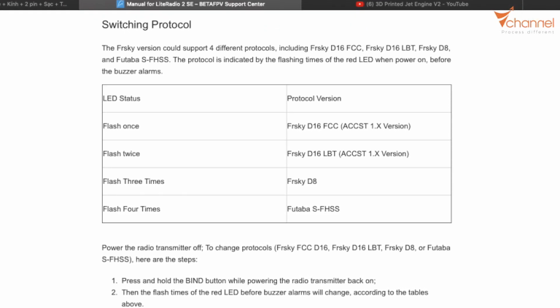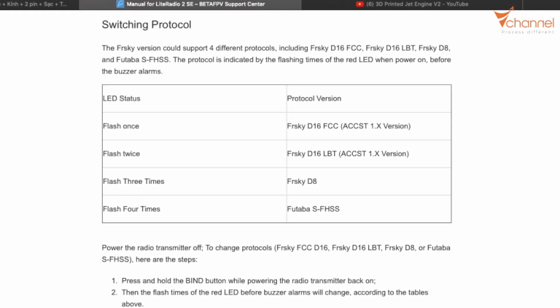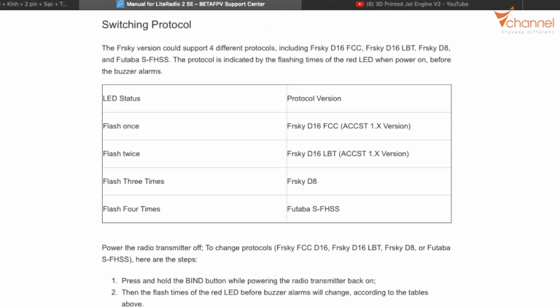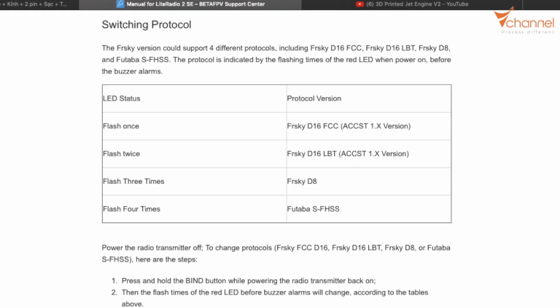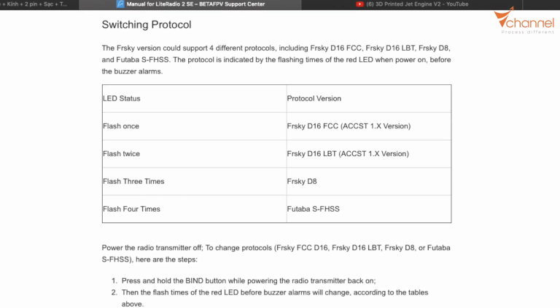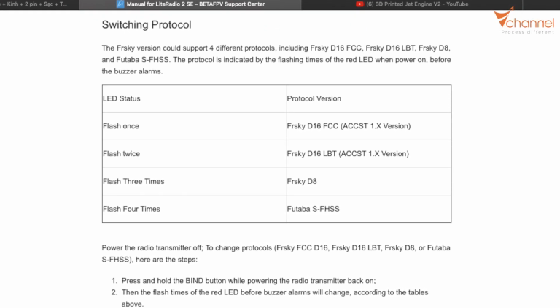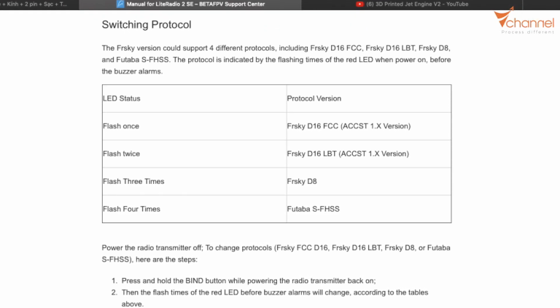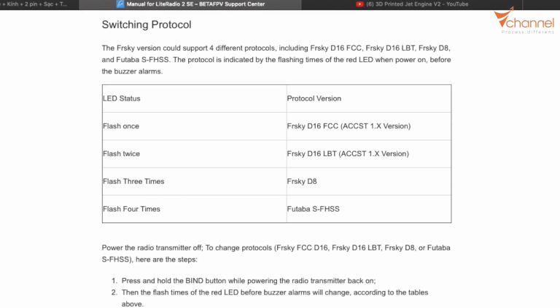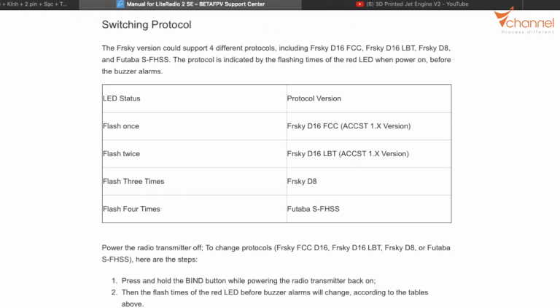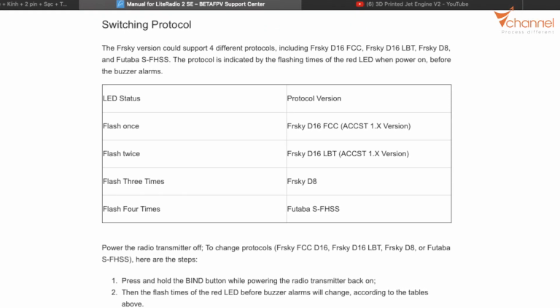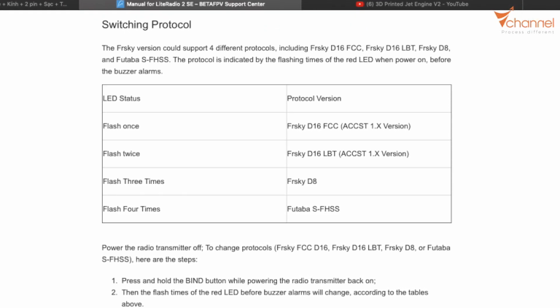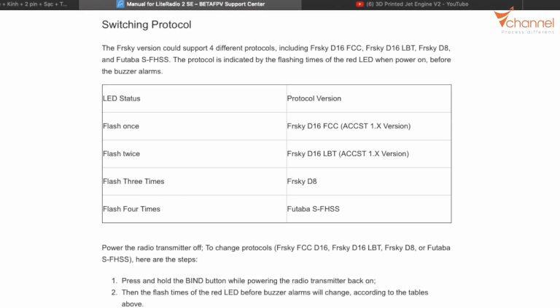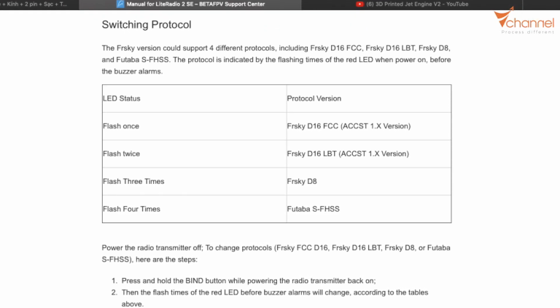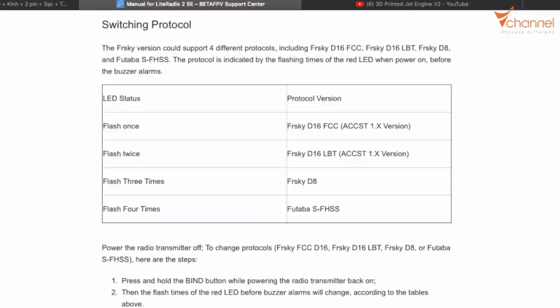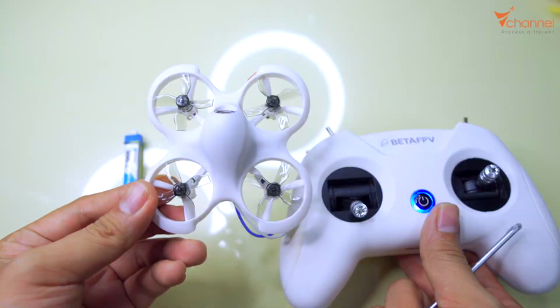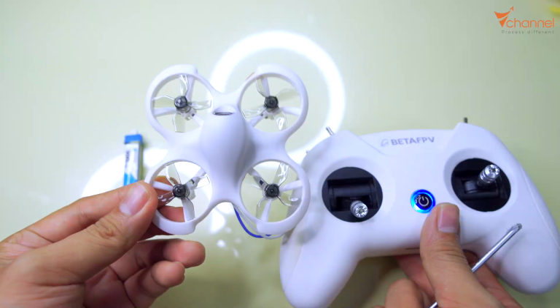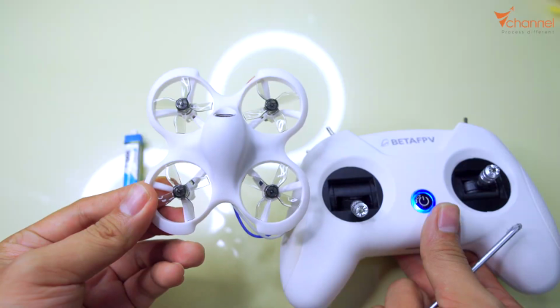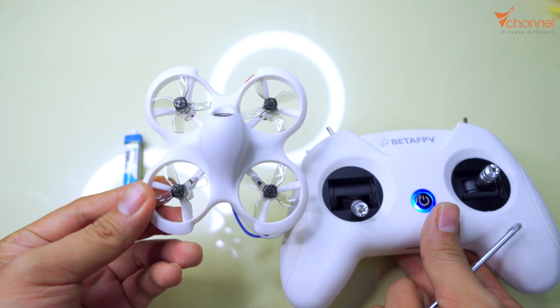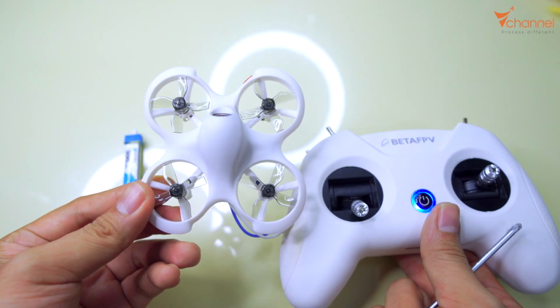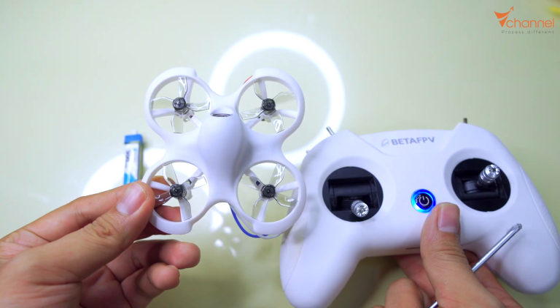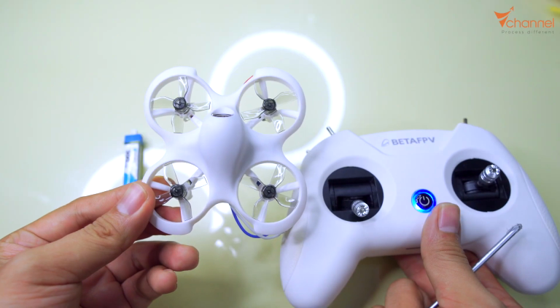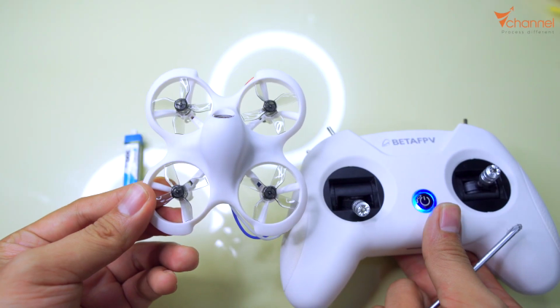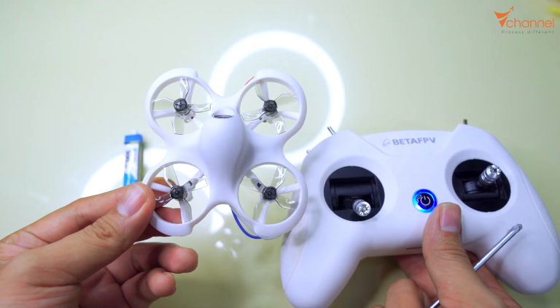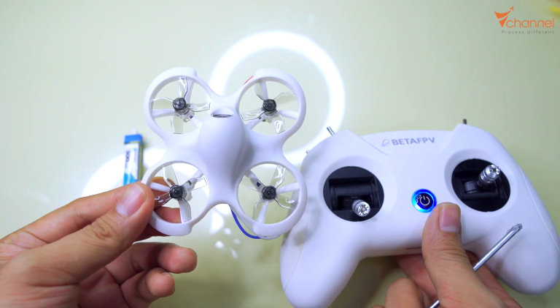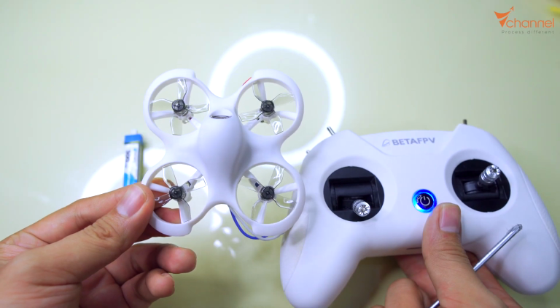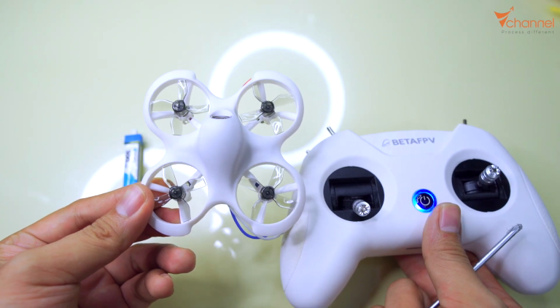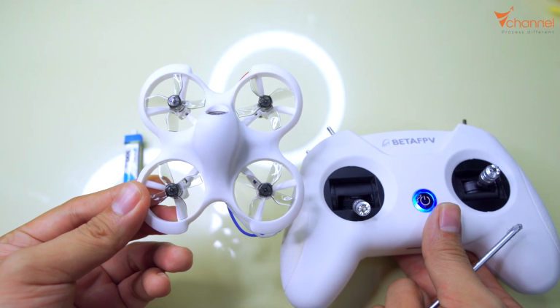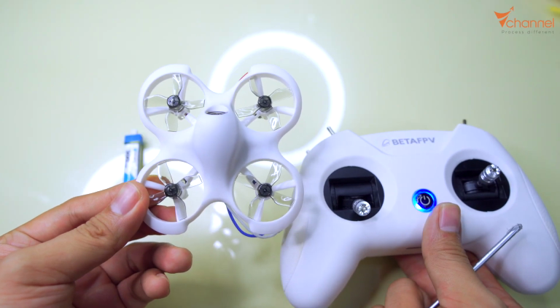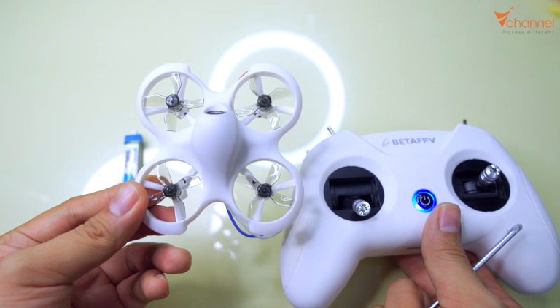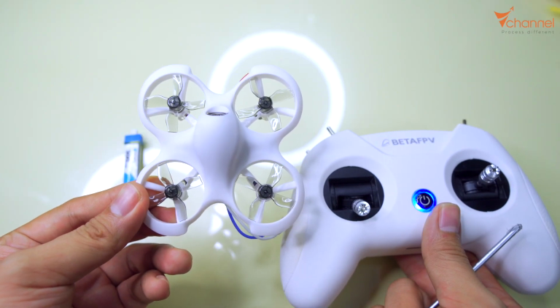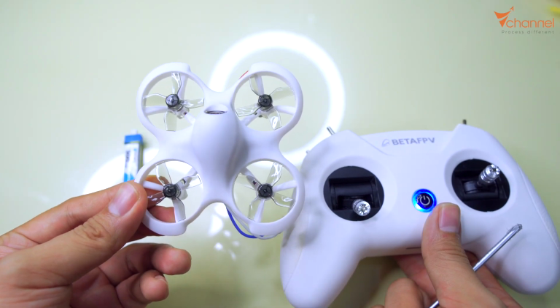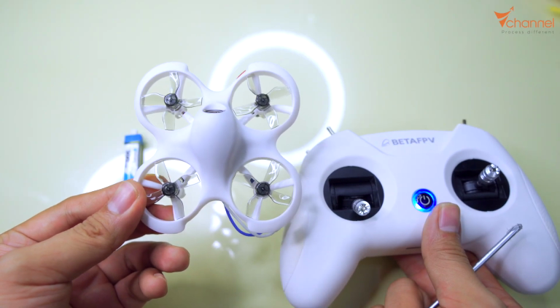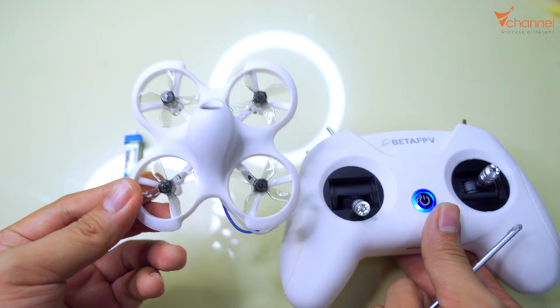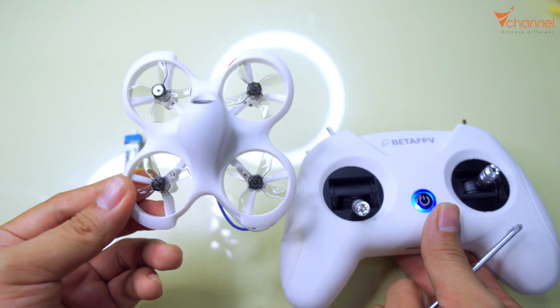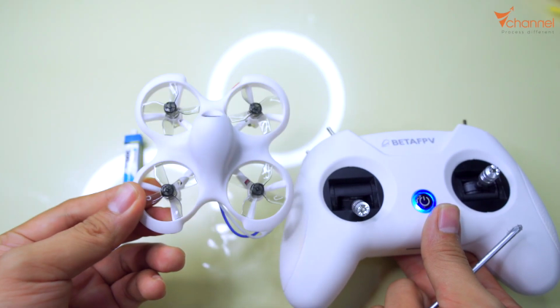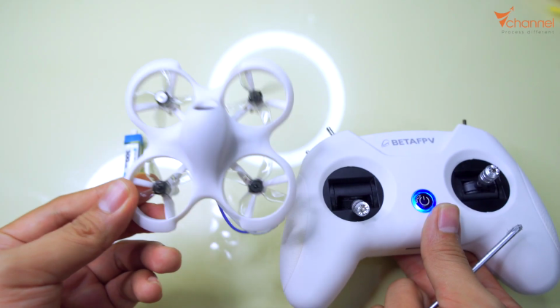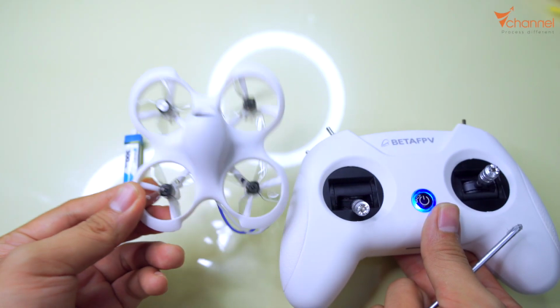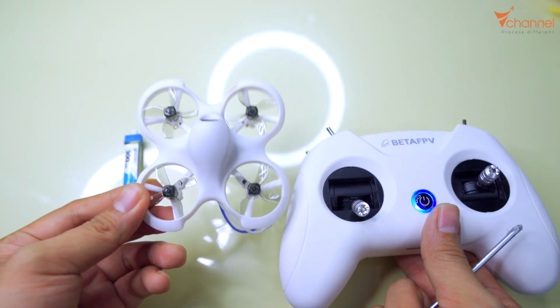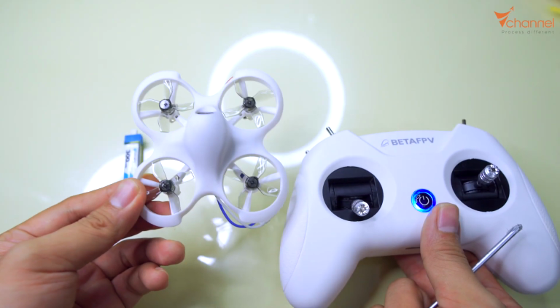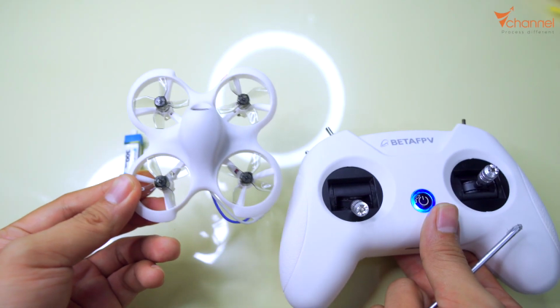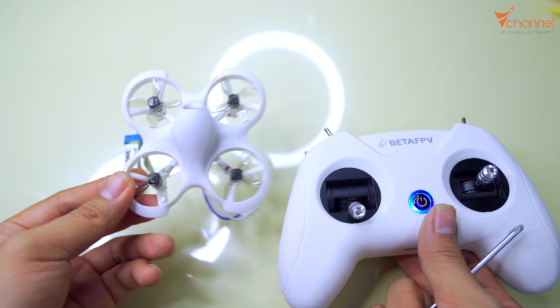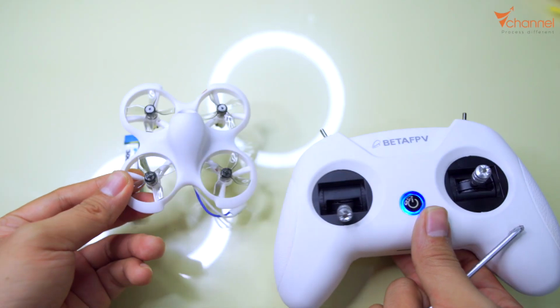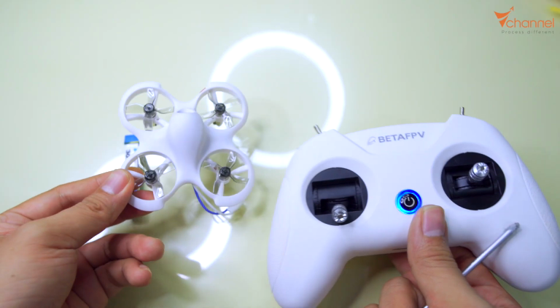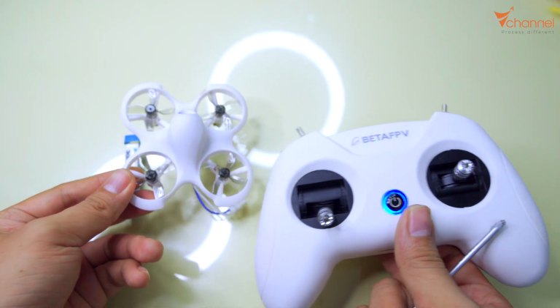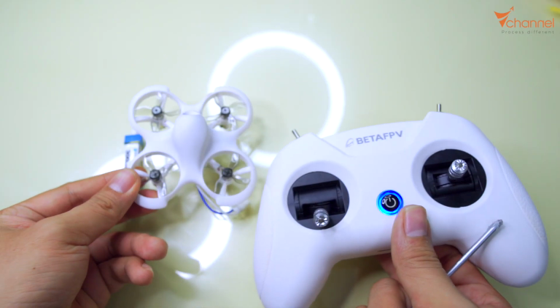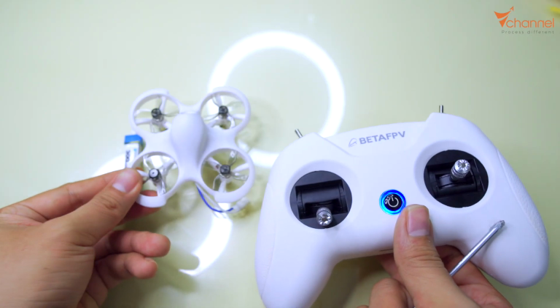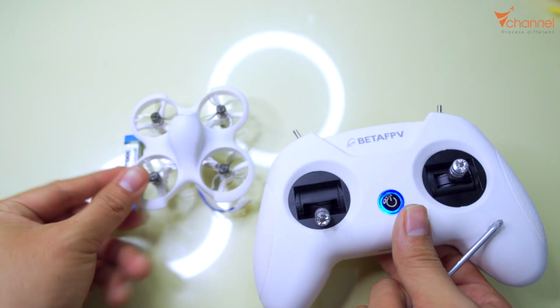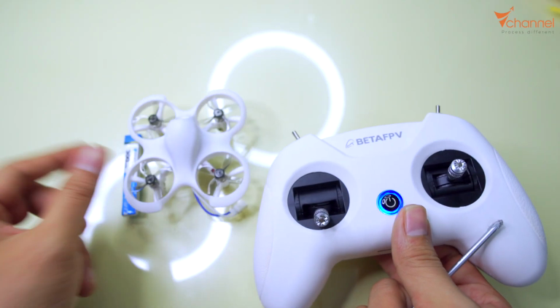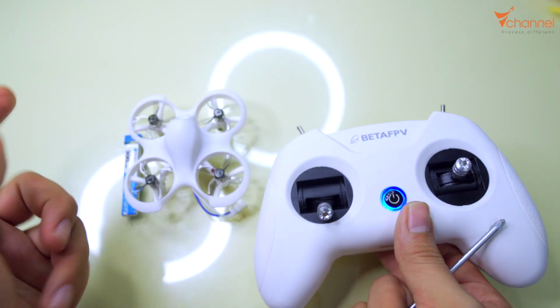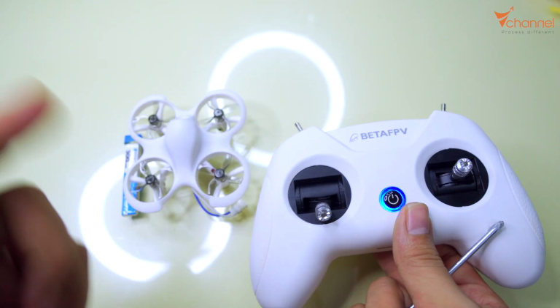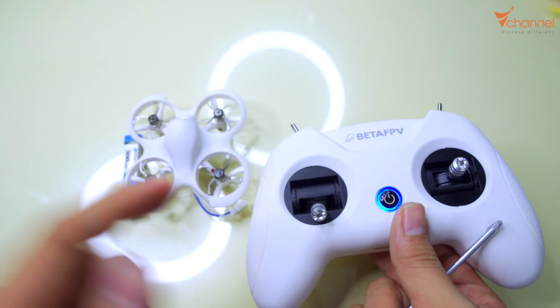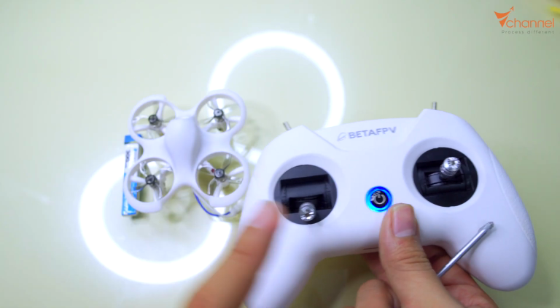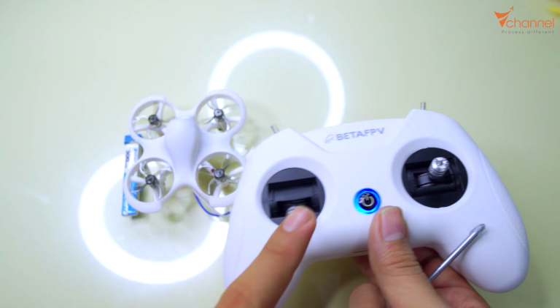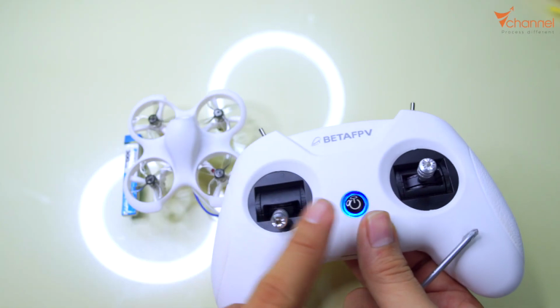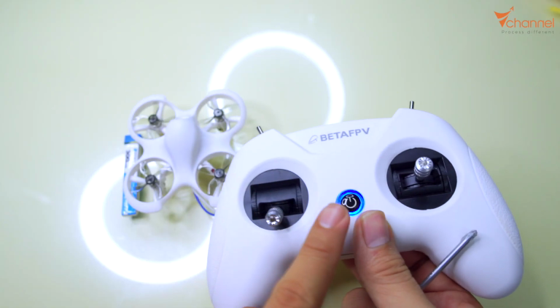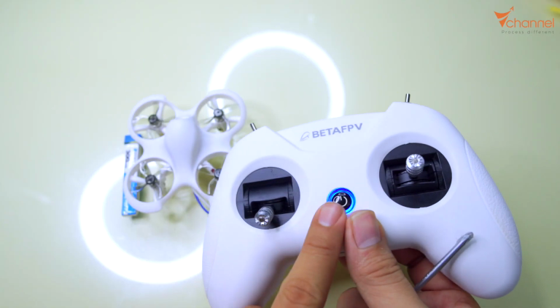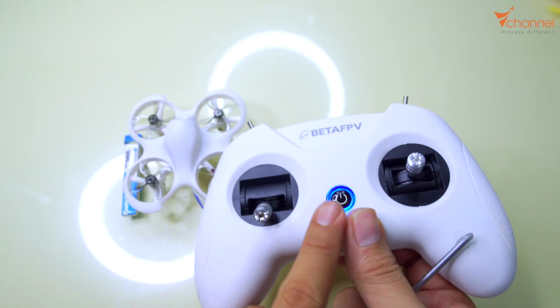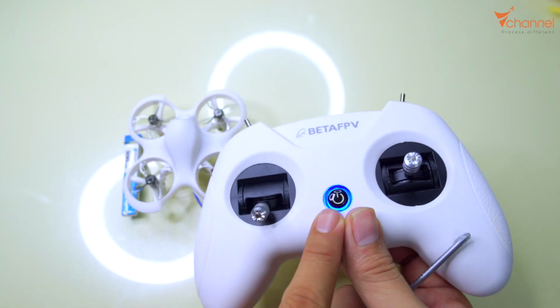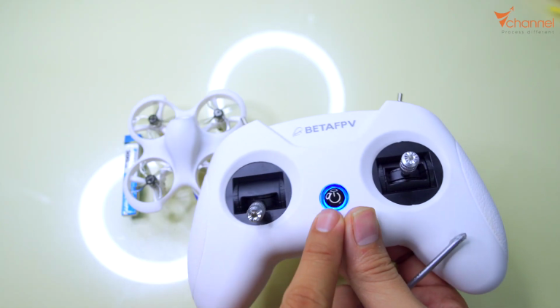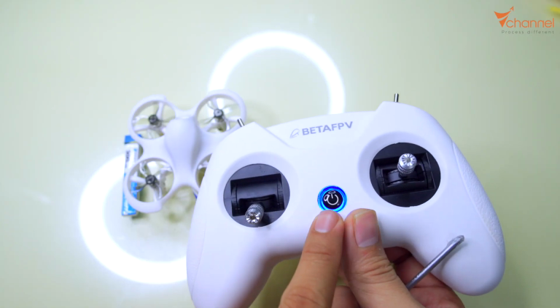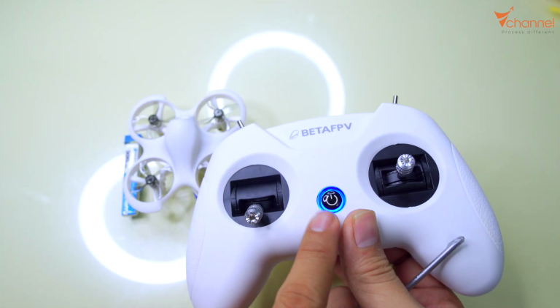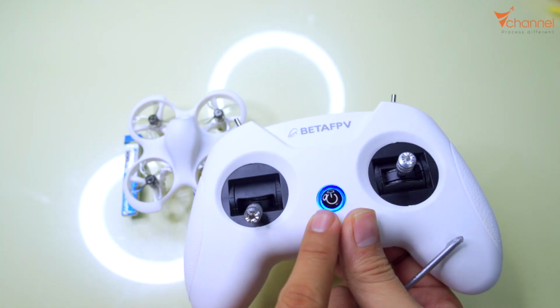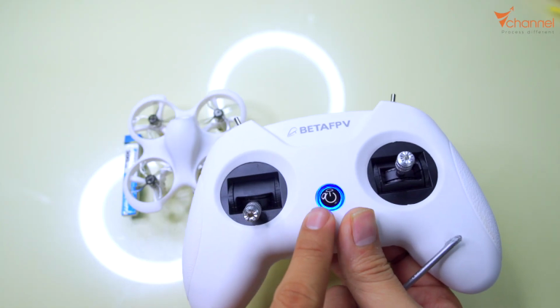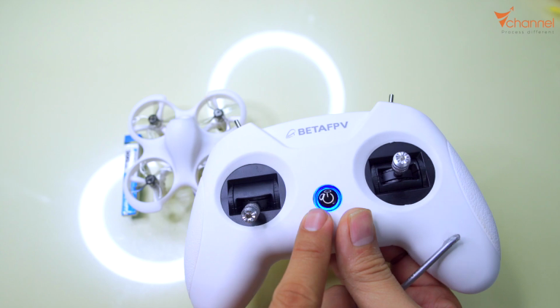In this case I use C-Touch, which uses FRSky D8. That means we will change until the light flashes three times.